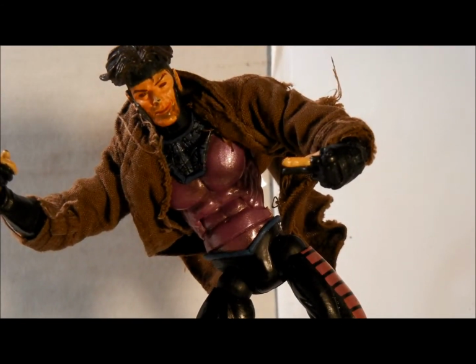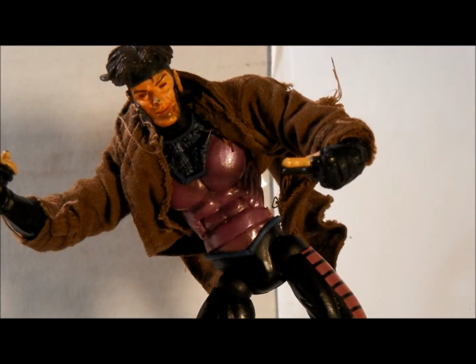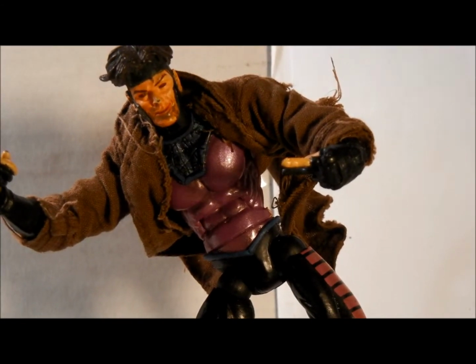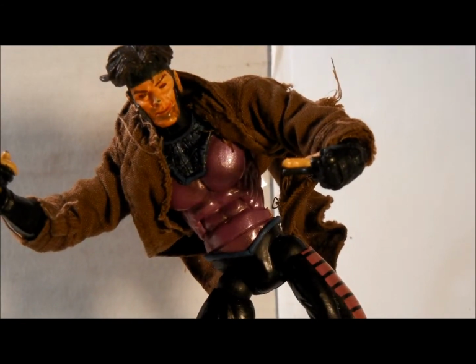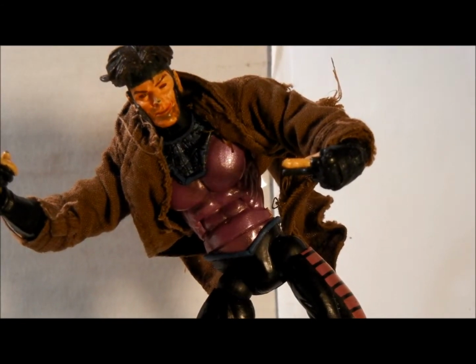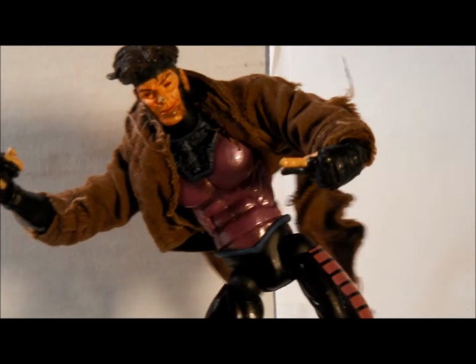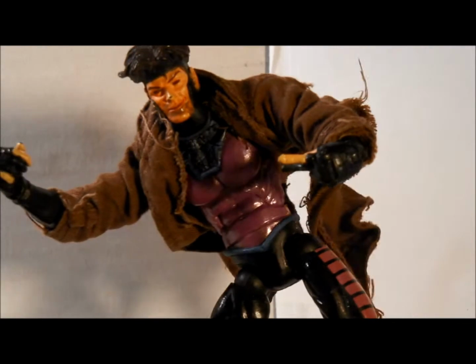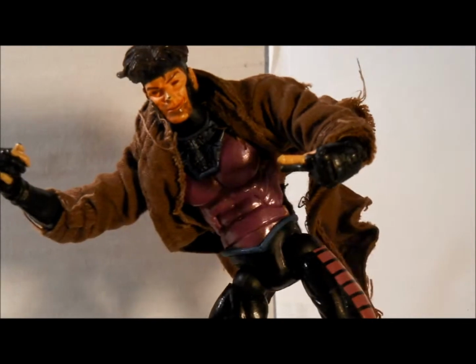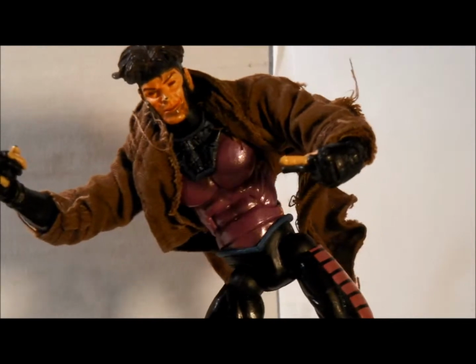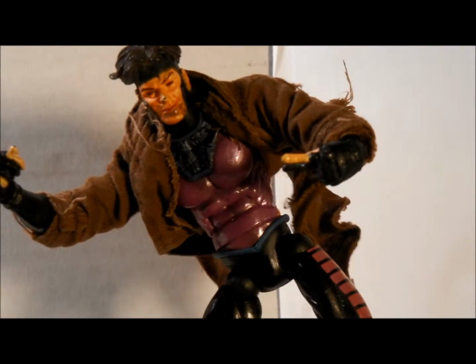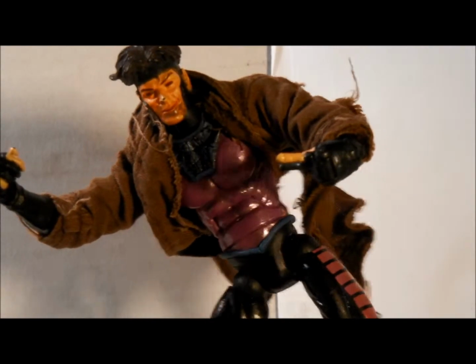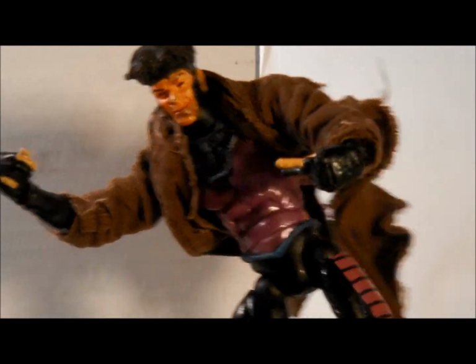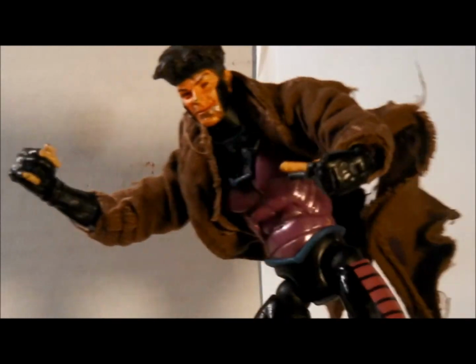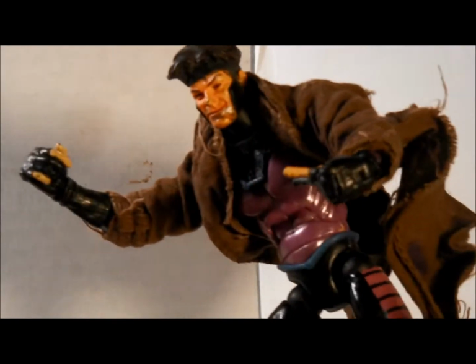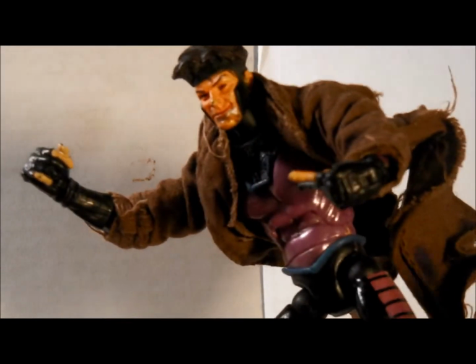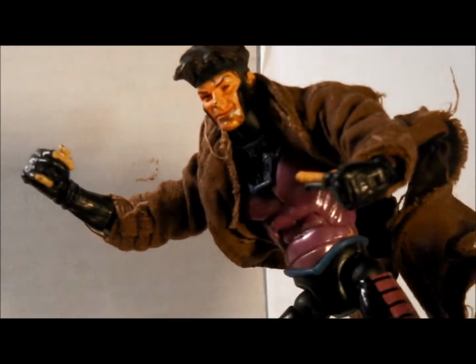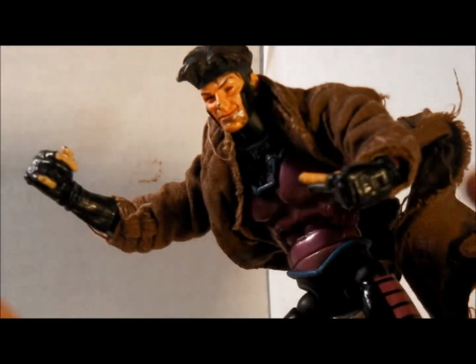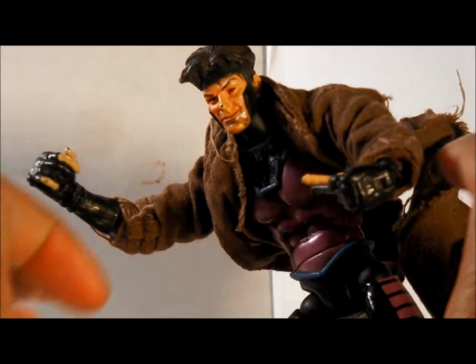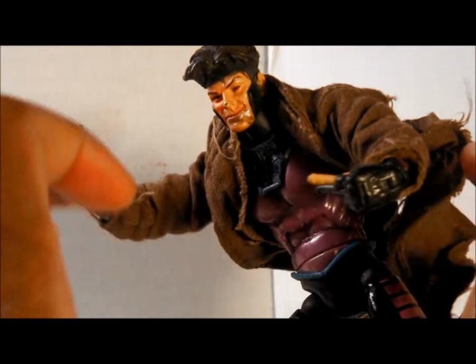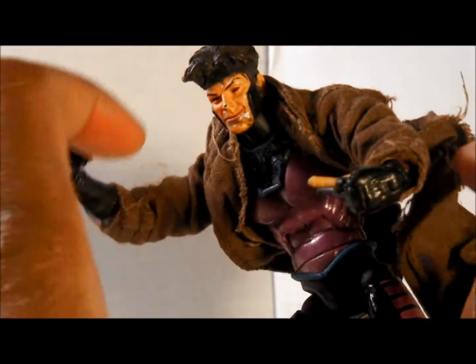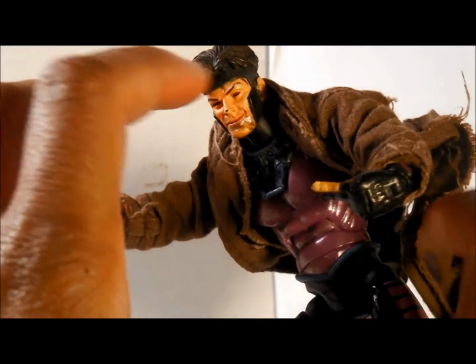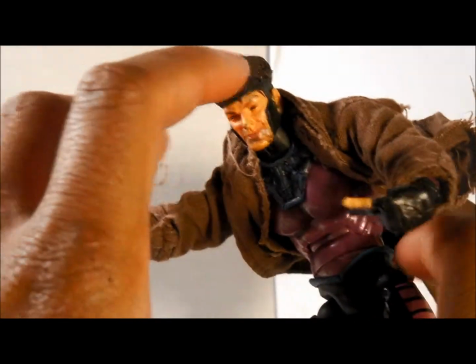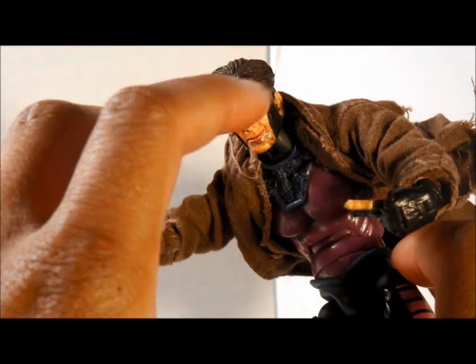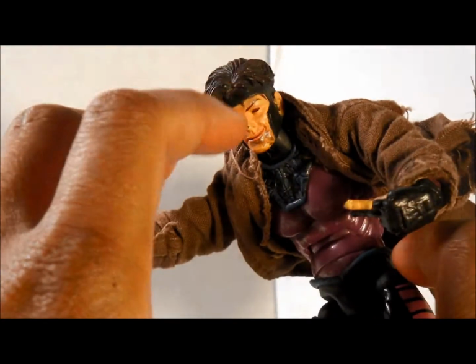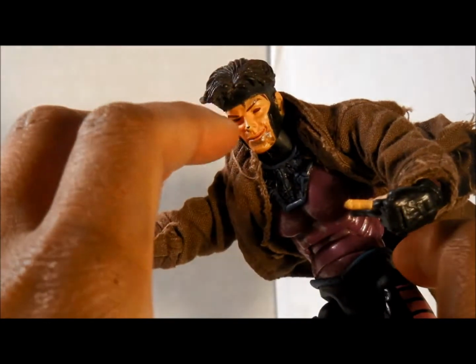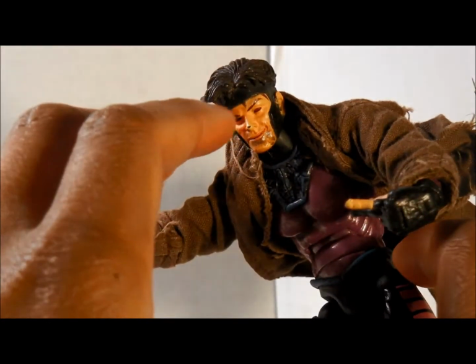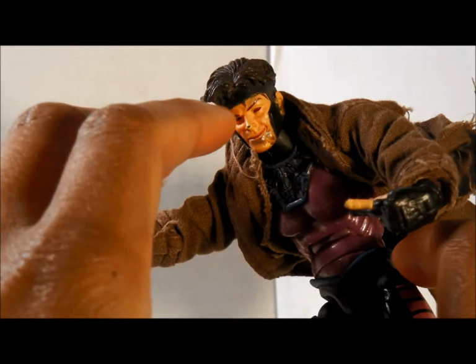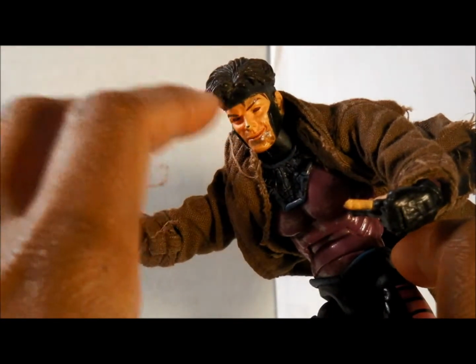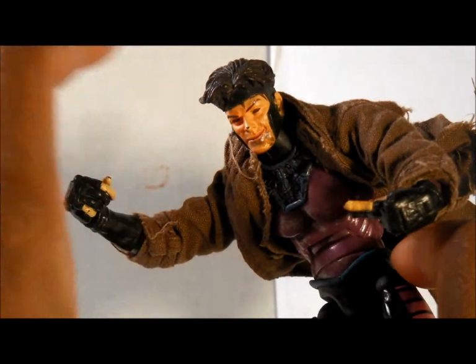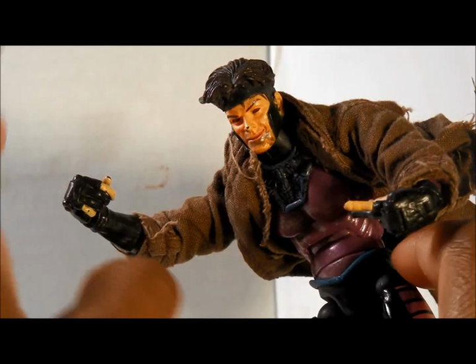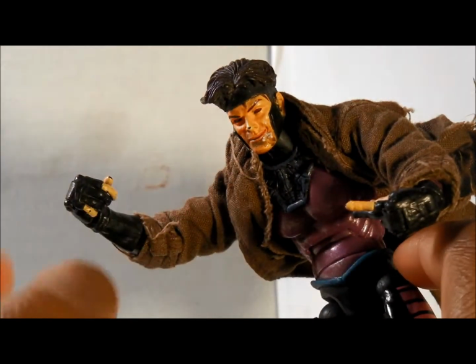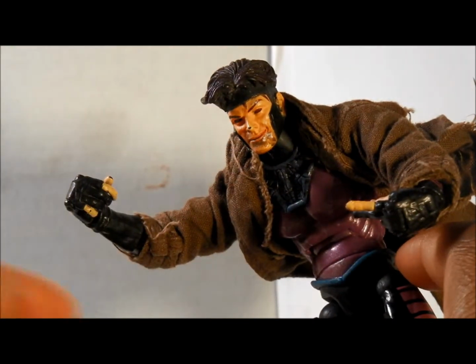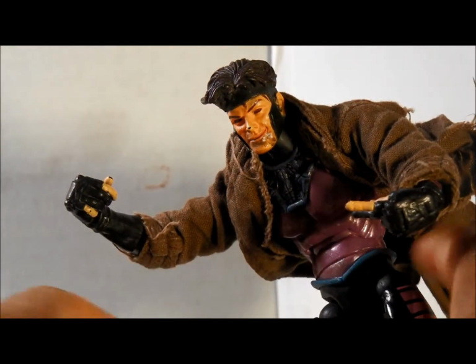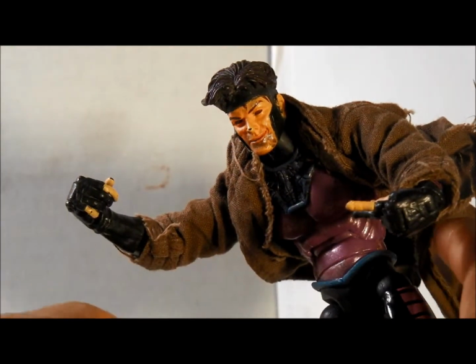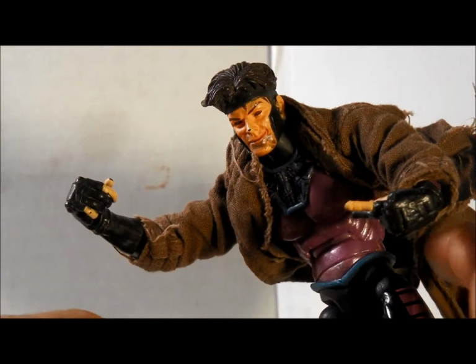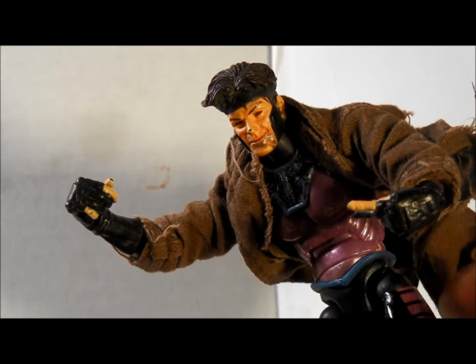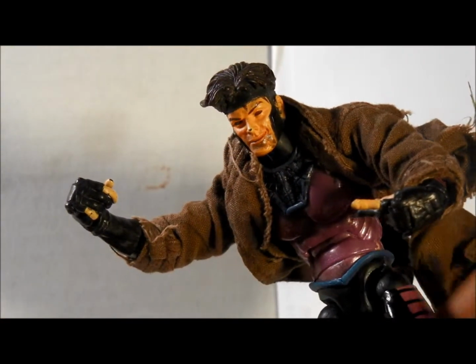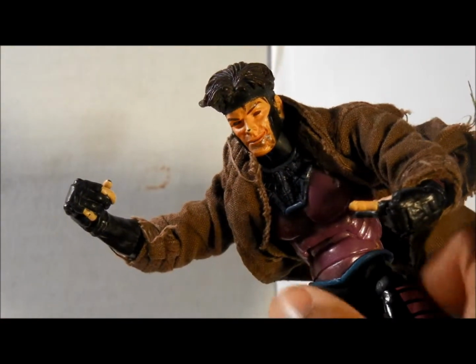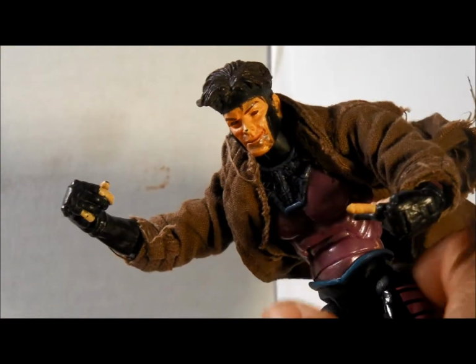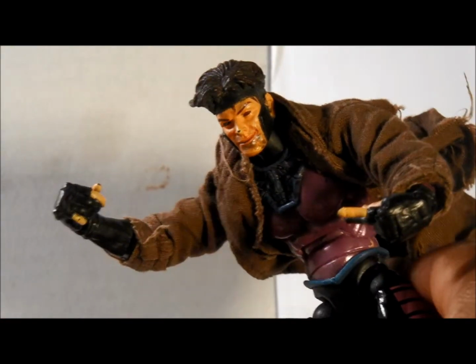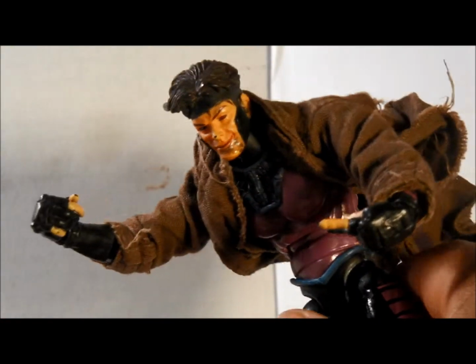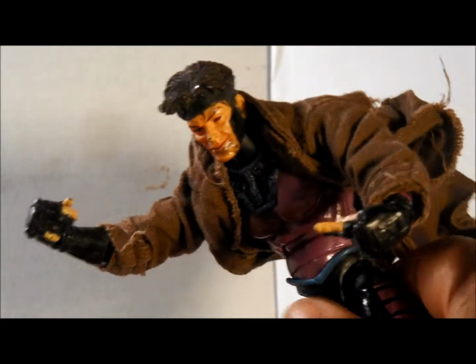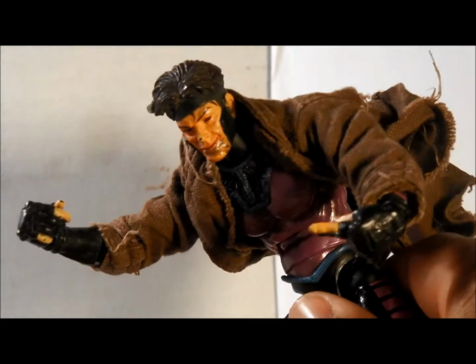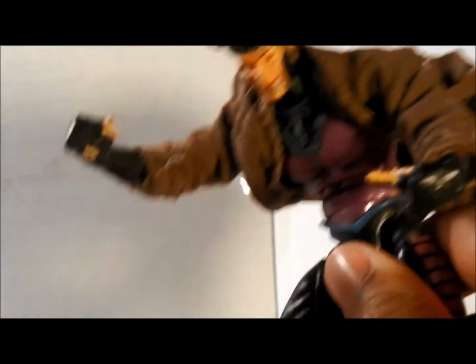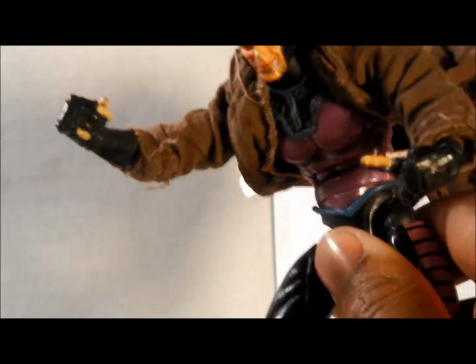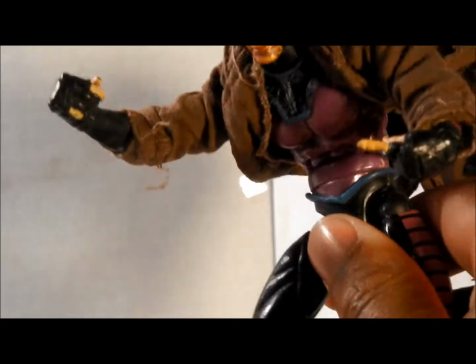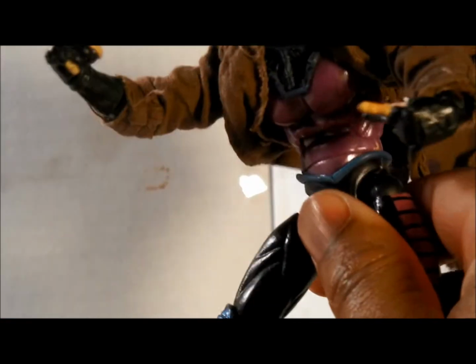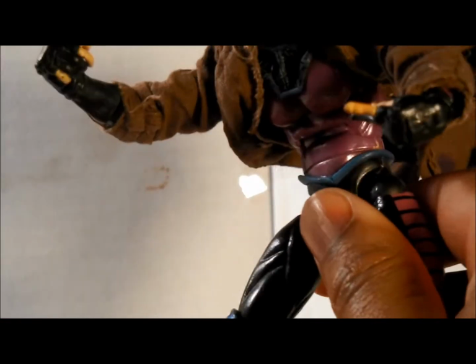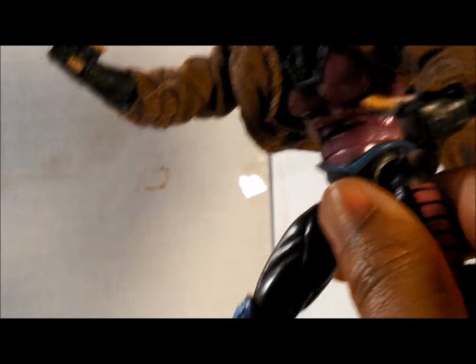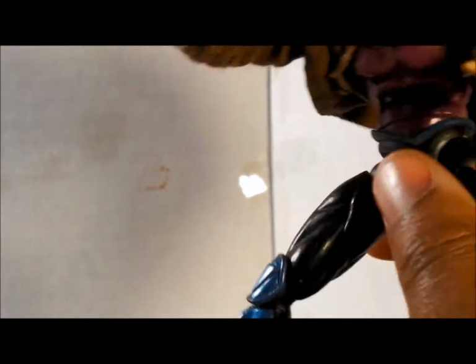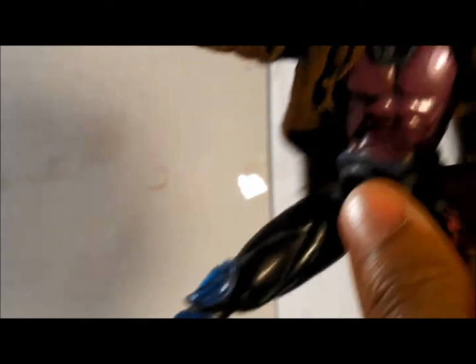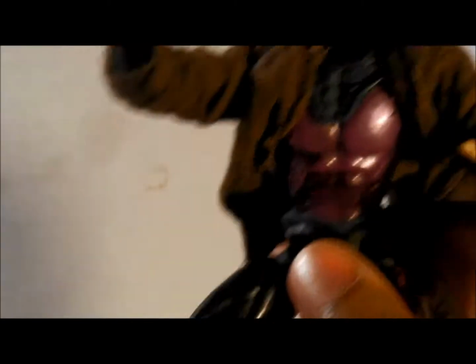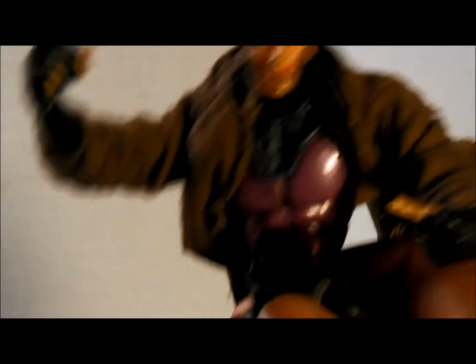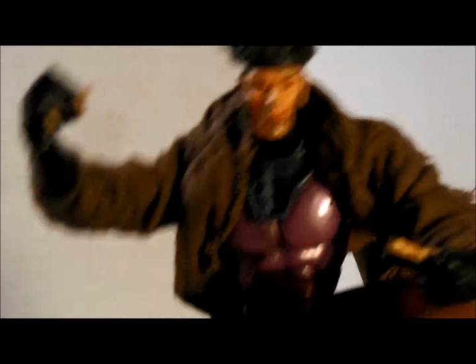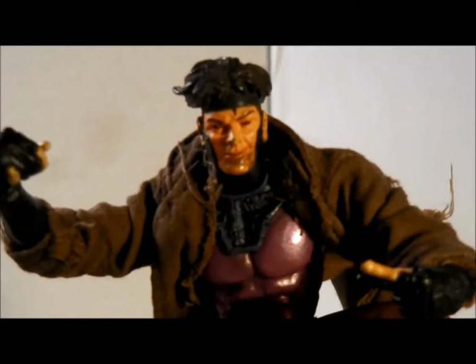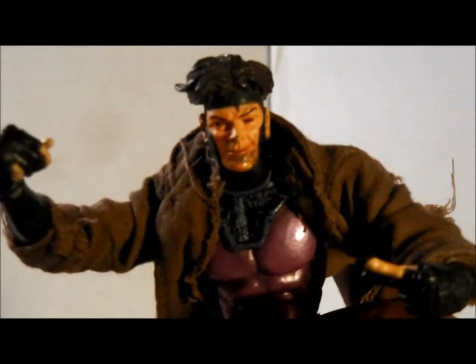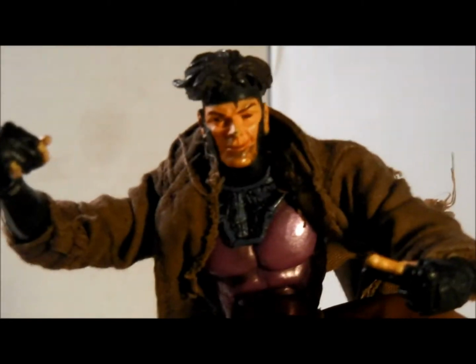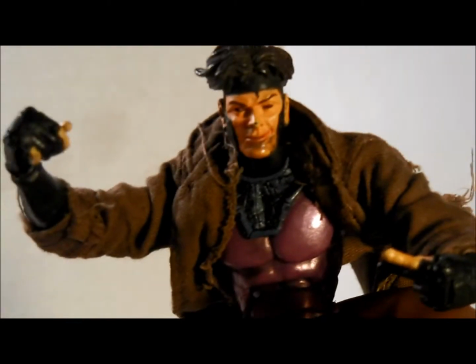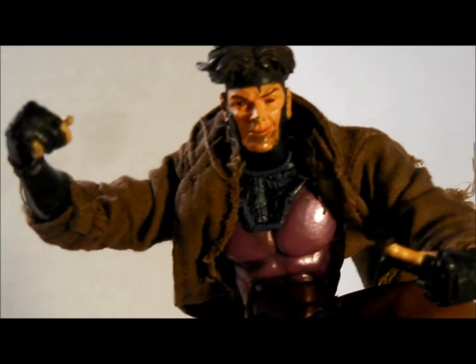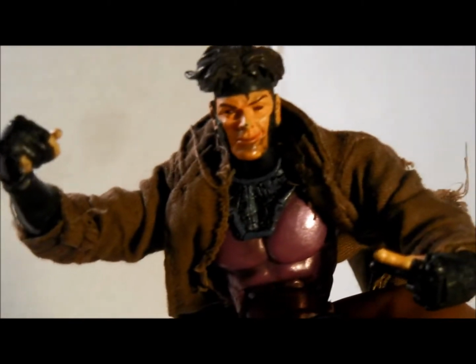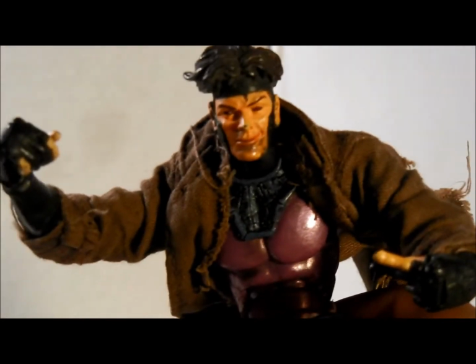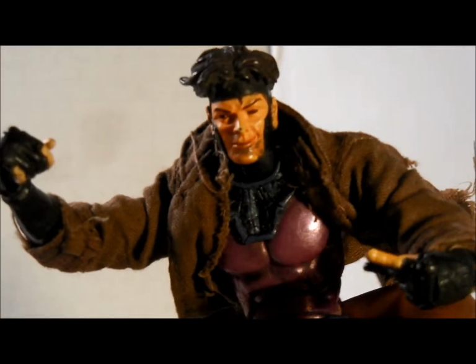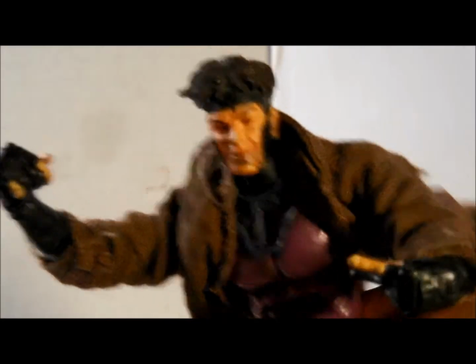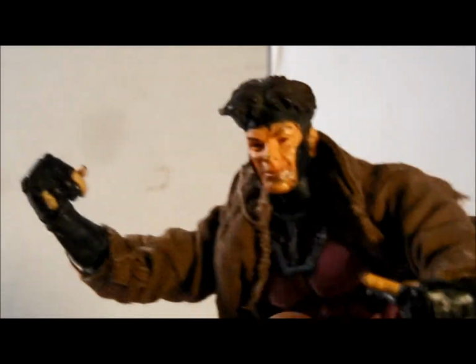But this figure is pretty cool. It looks just like him. His nose got a little messed up because I used to play with it a whole bunch. But as you can see, it's pretty cool.